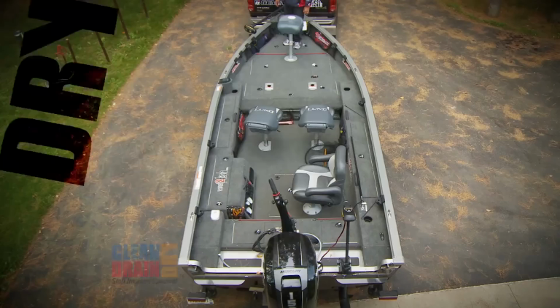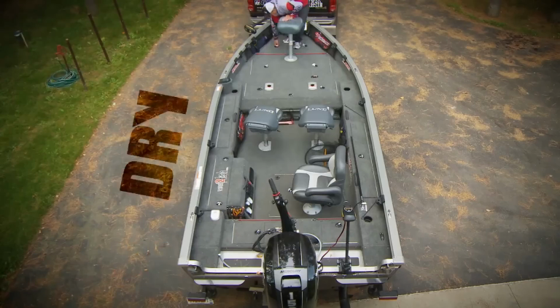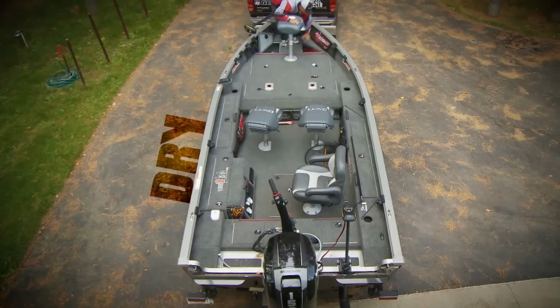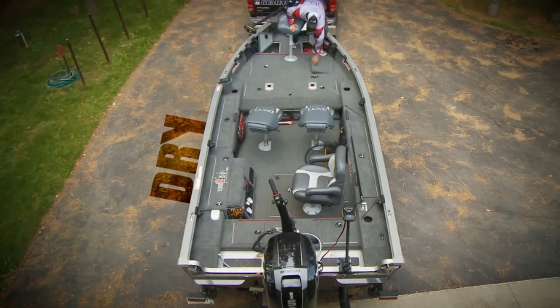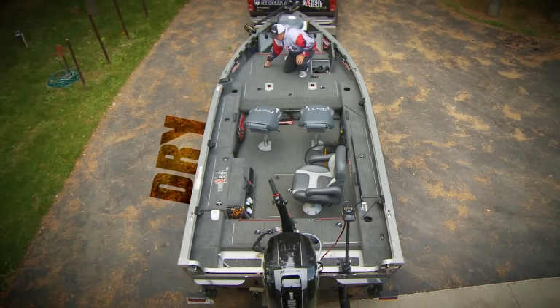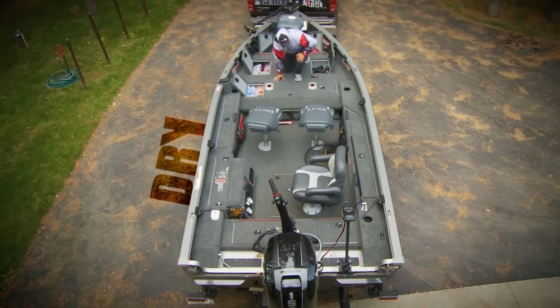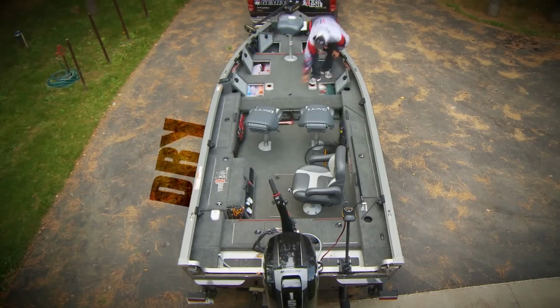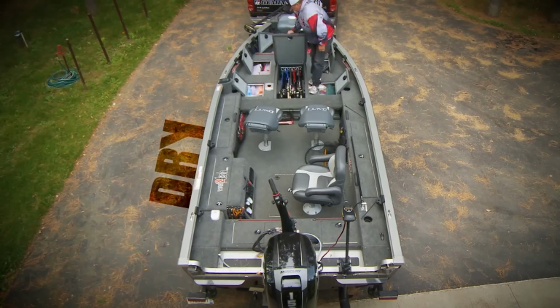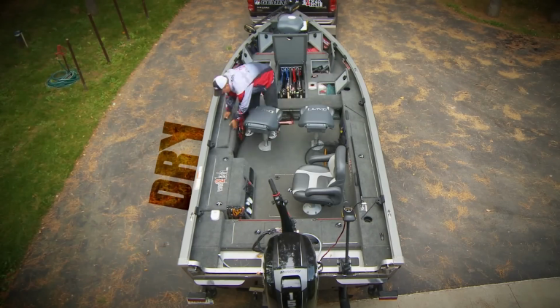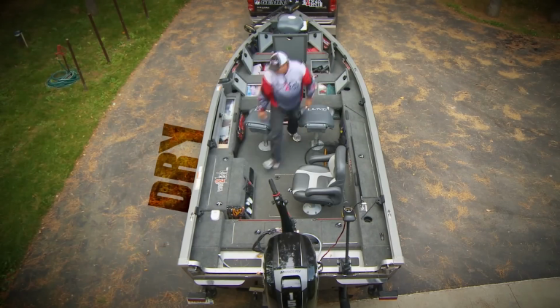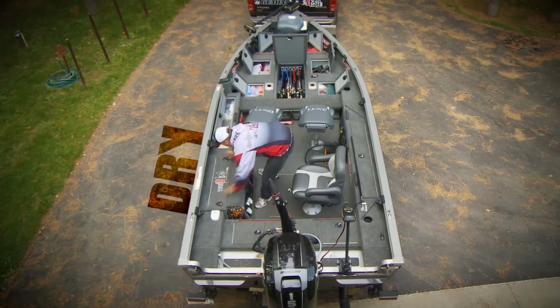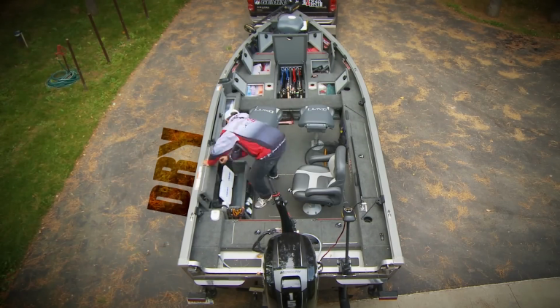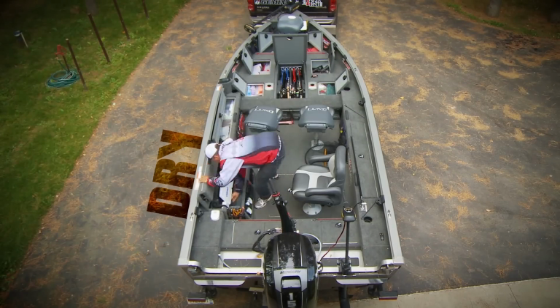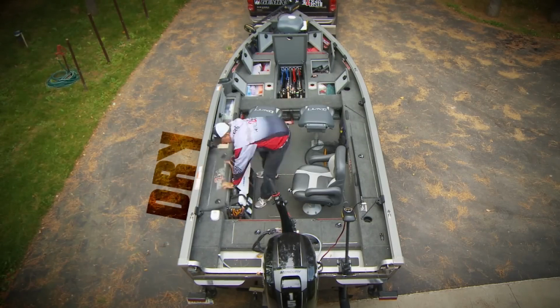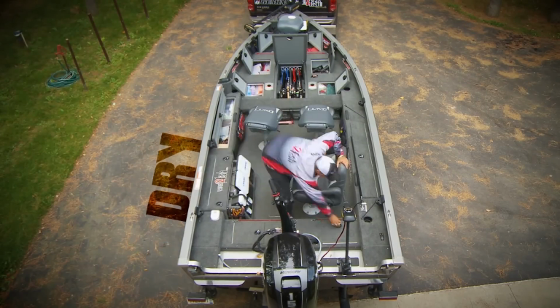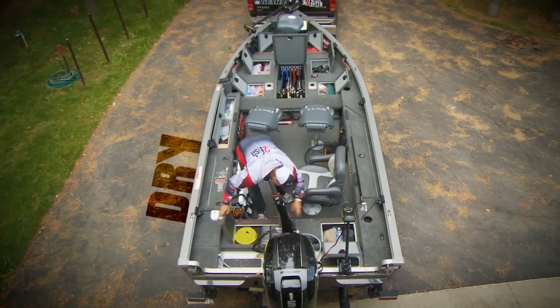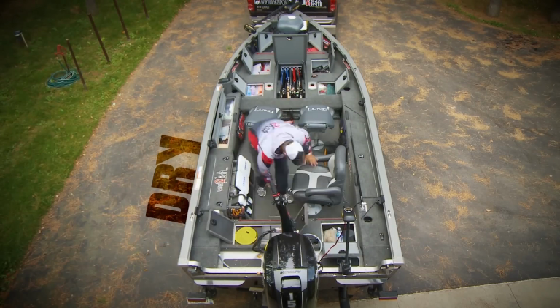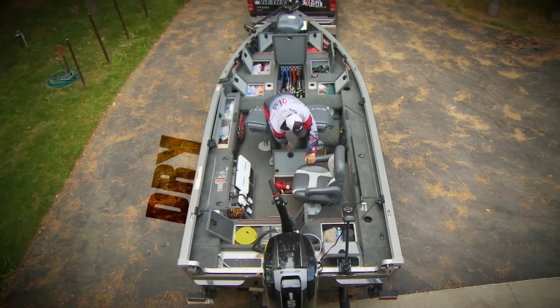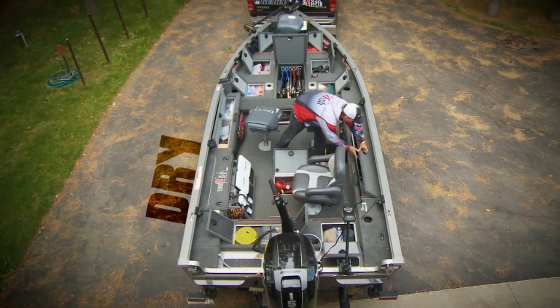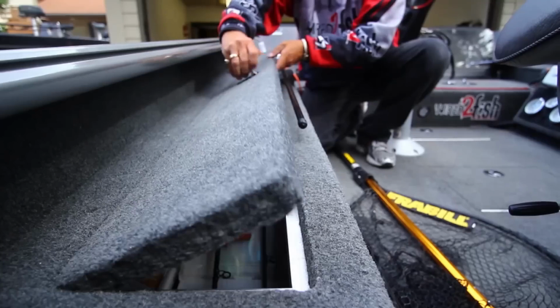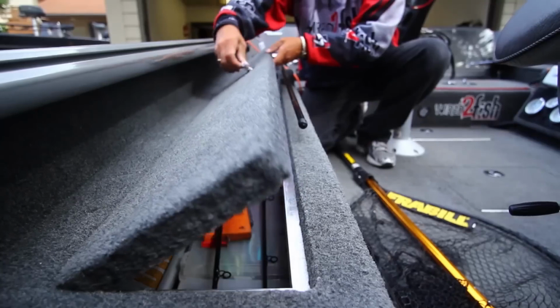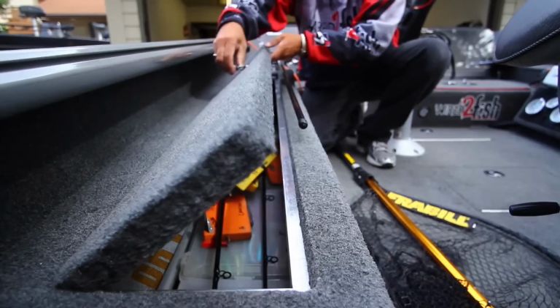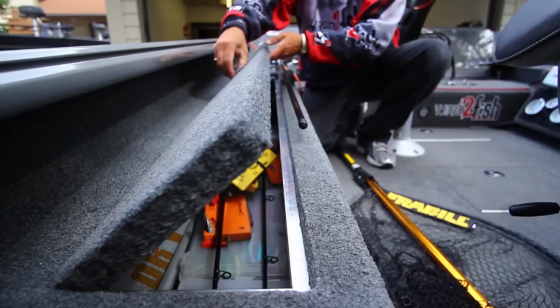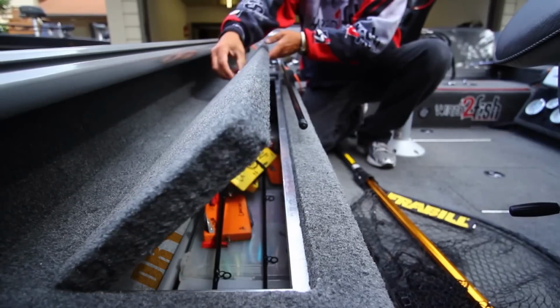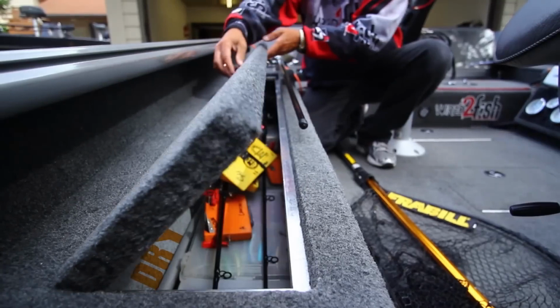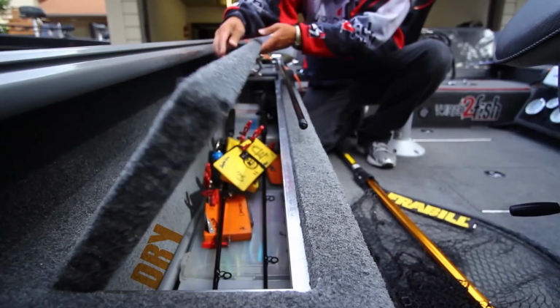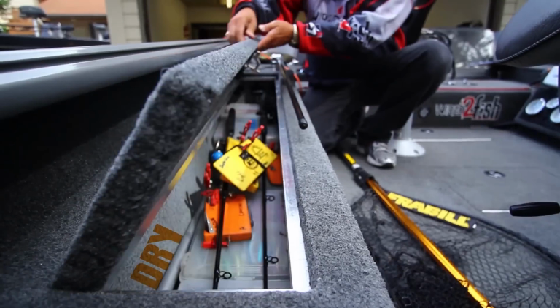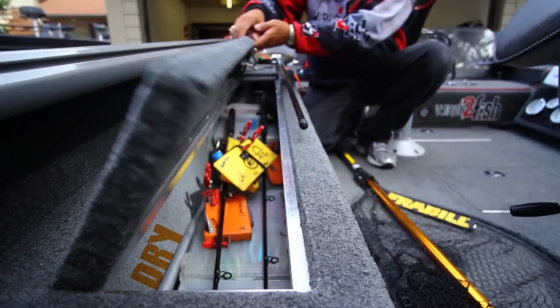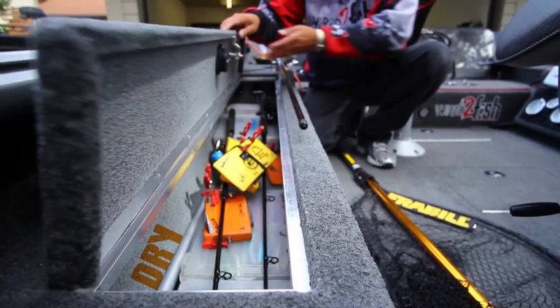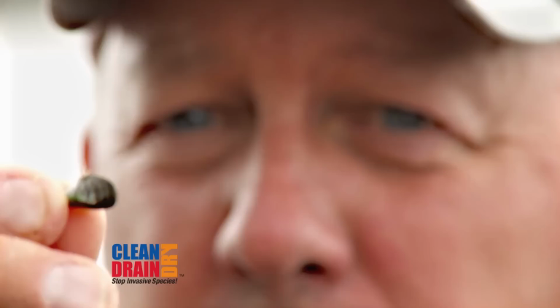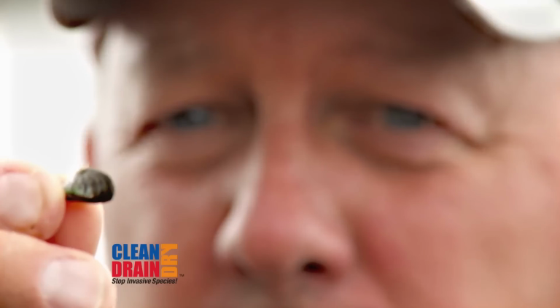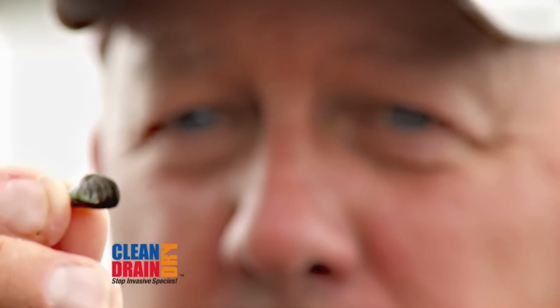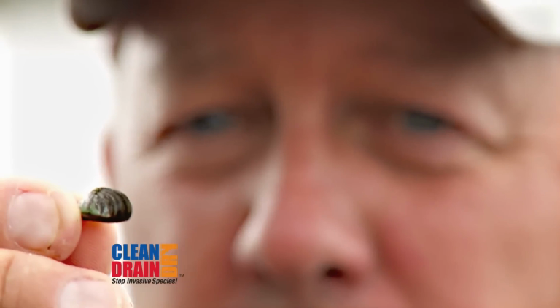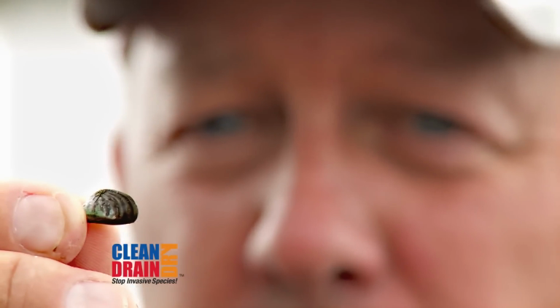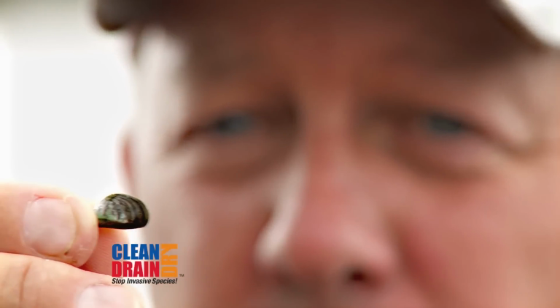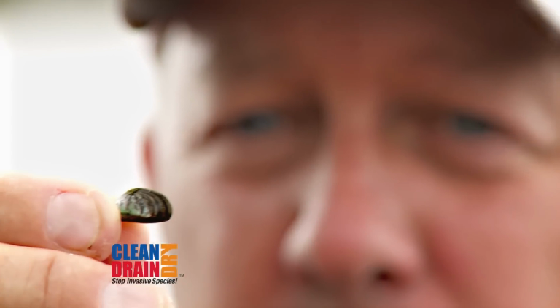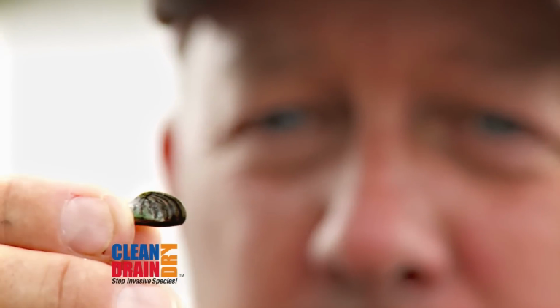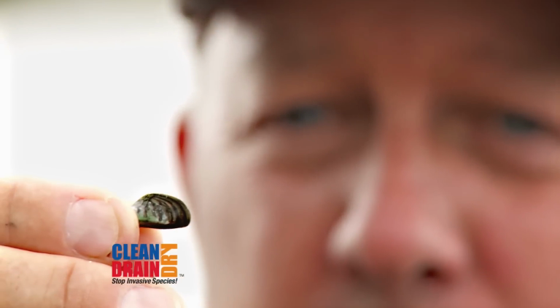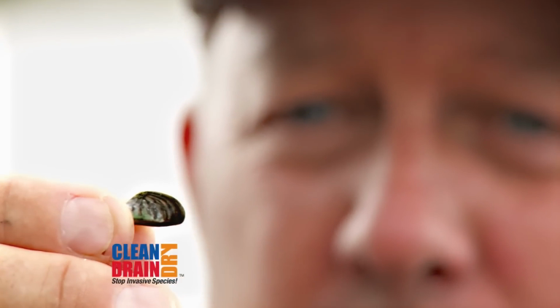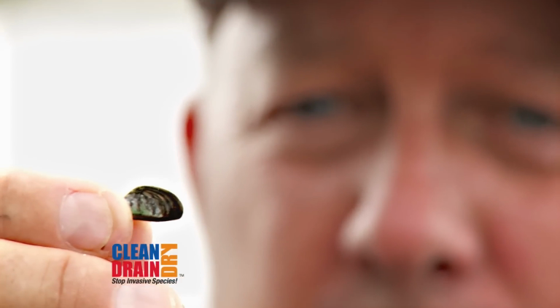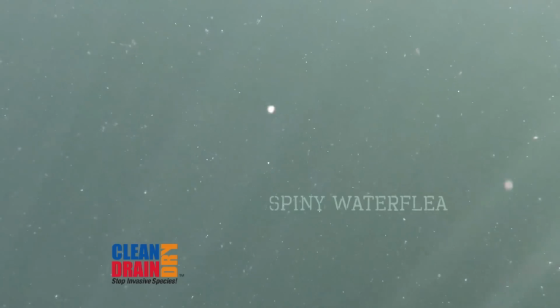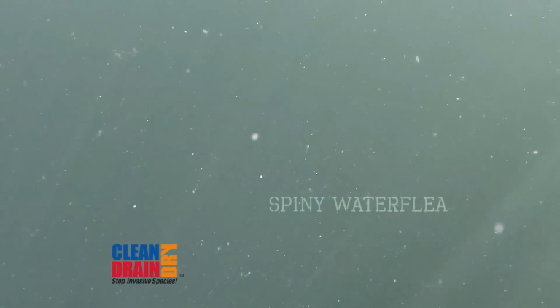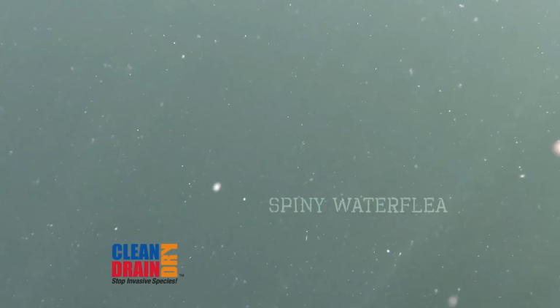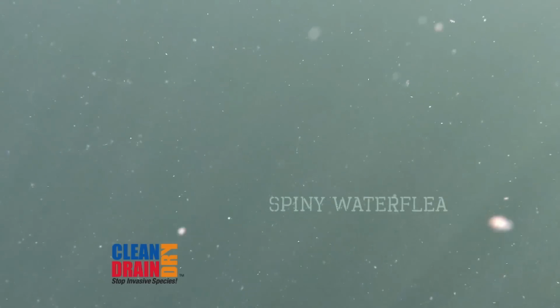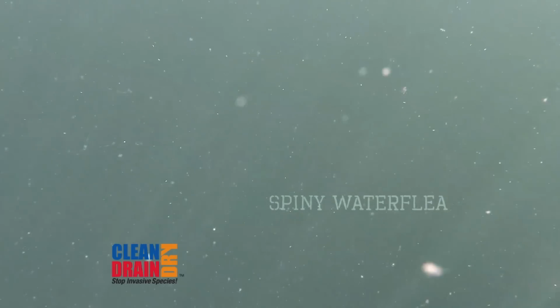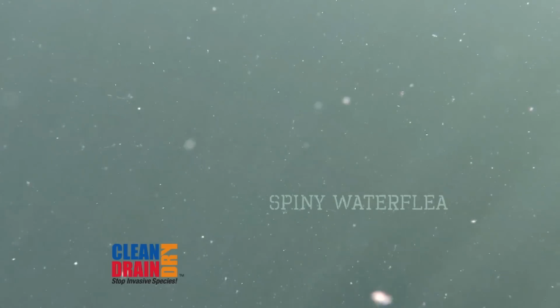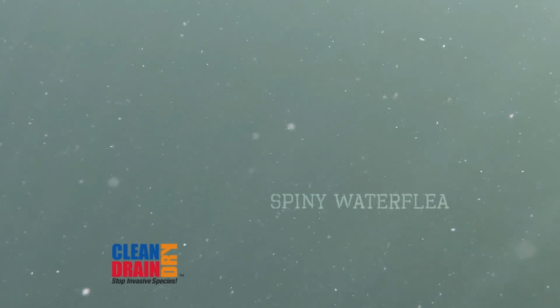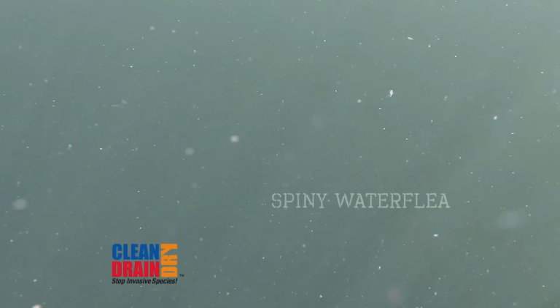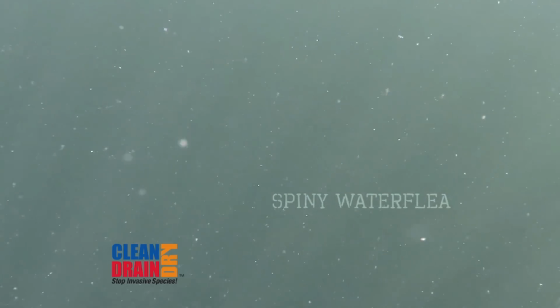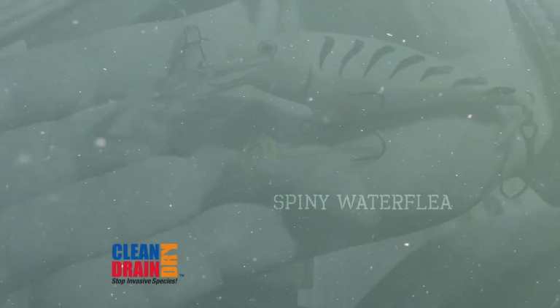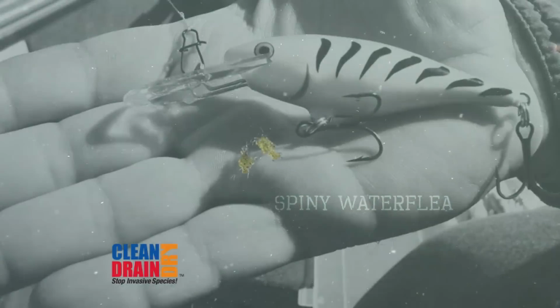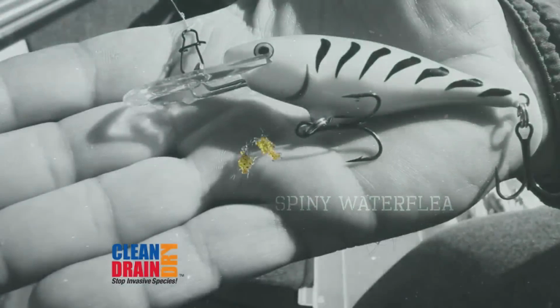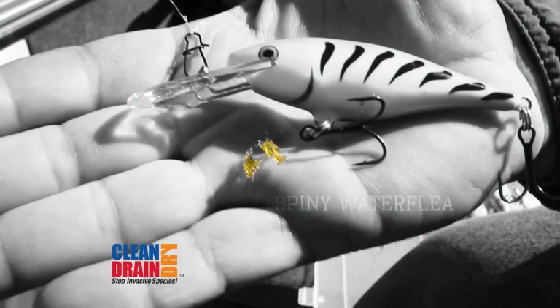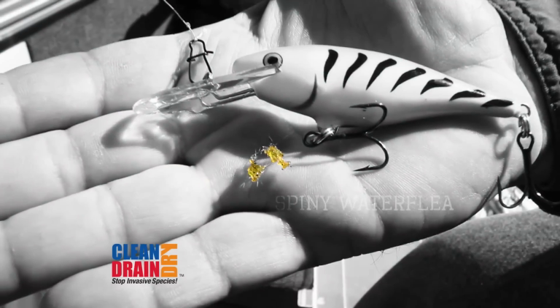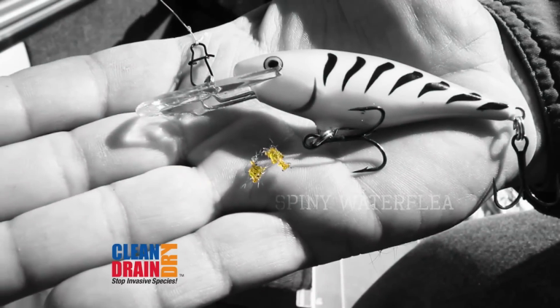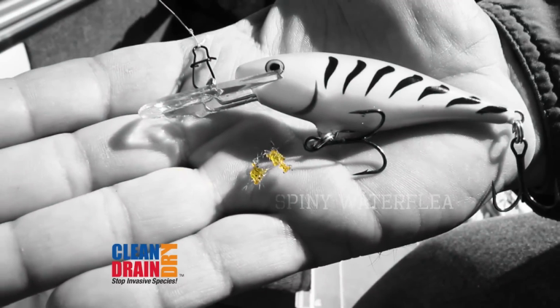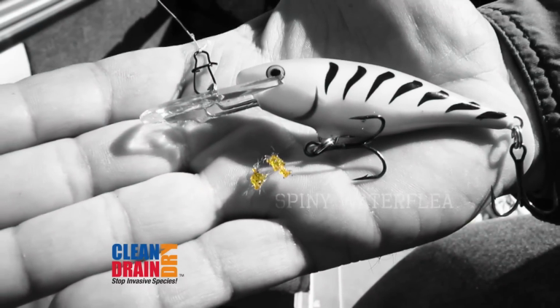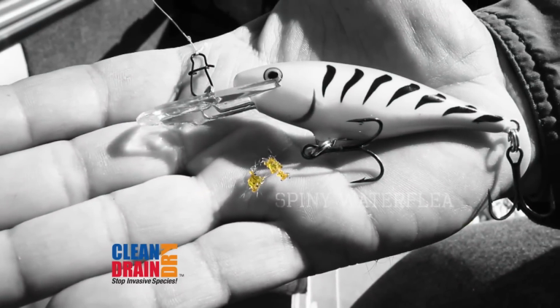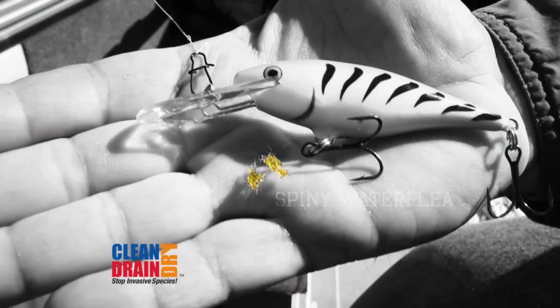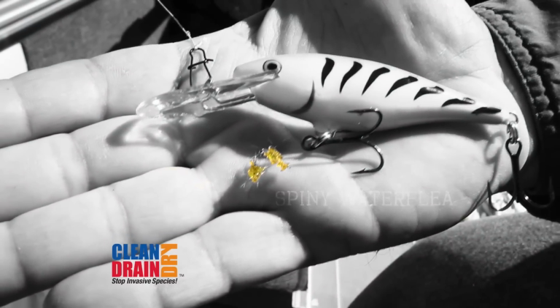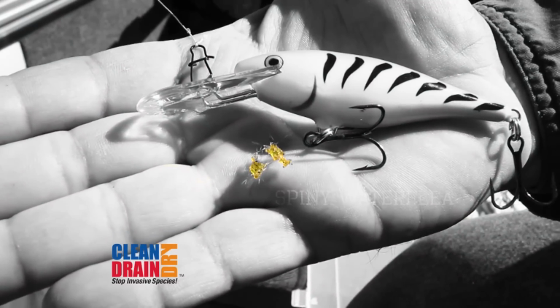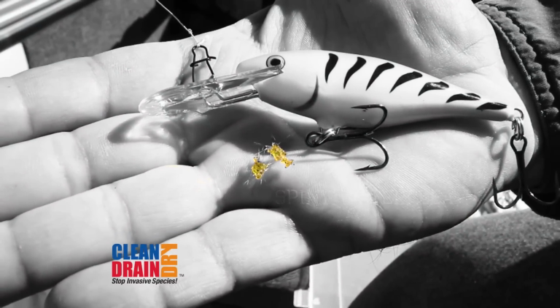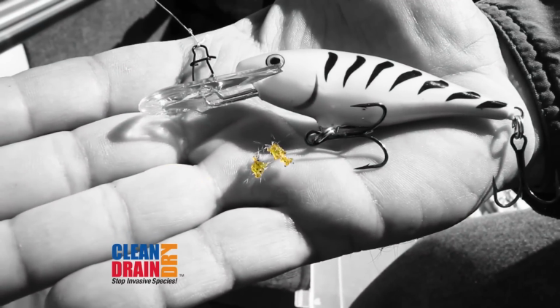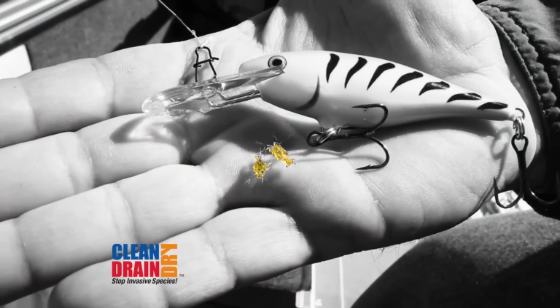Dry all equipment and gear thoroughly. Many invasive species are very small, and drying reduces their chance to spread to new waters.